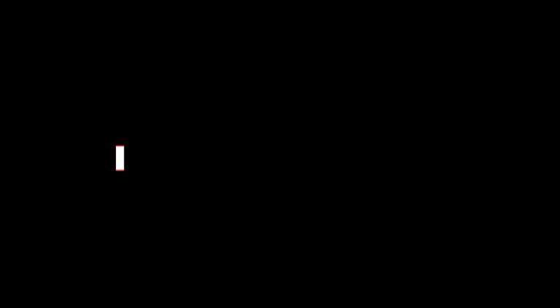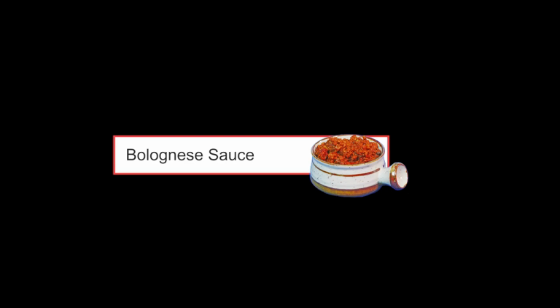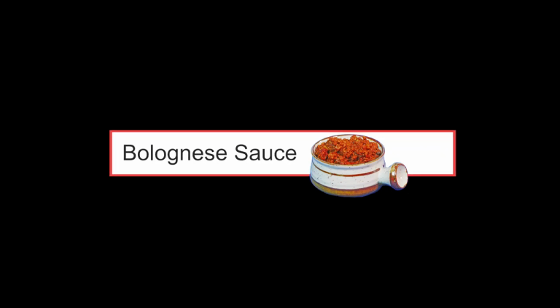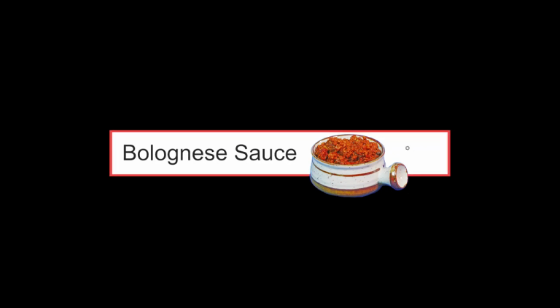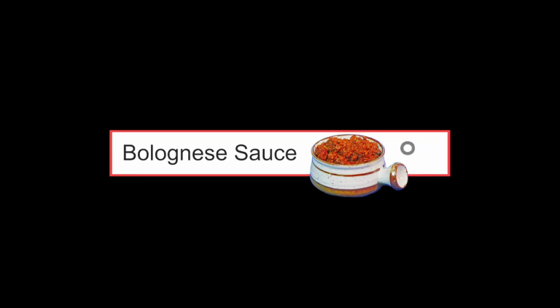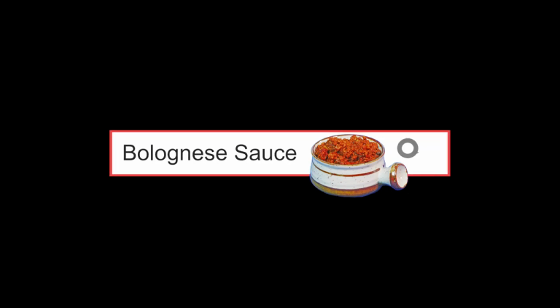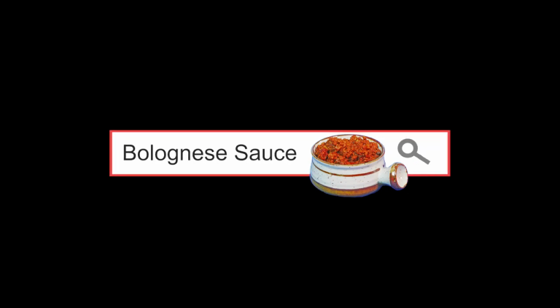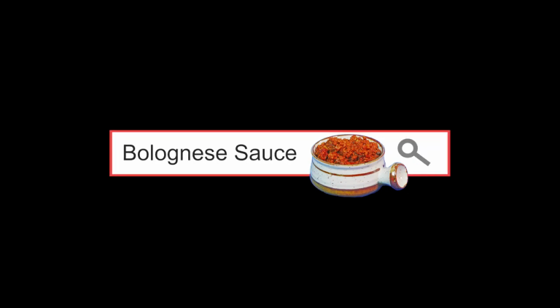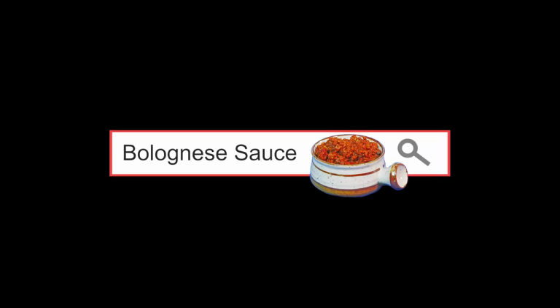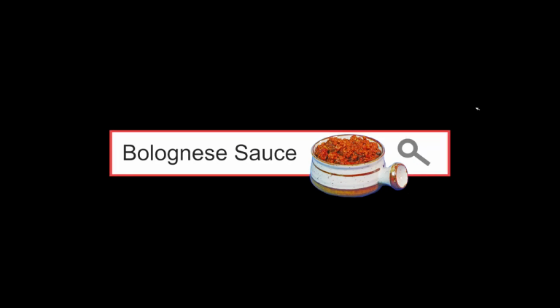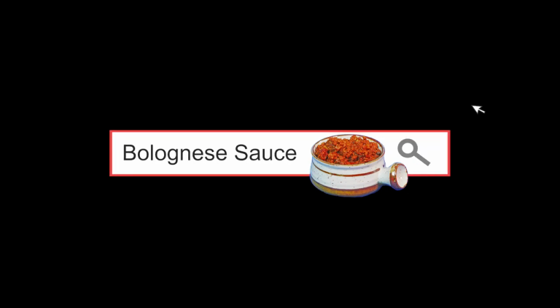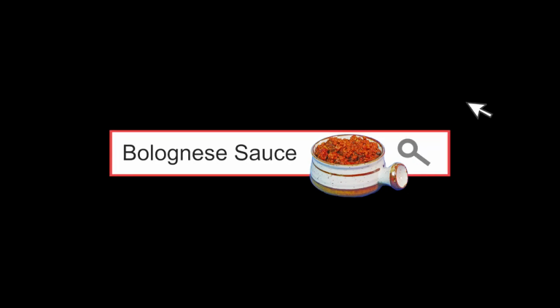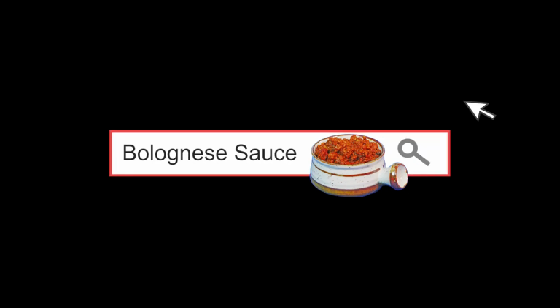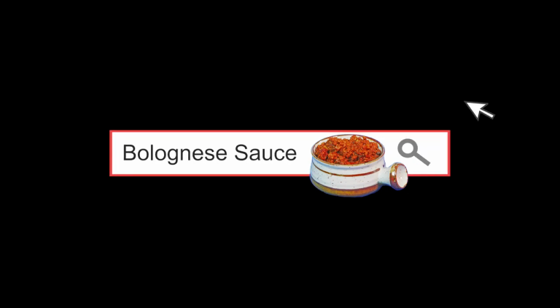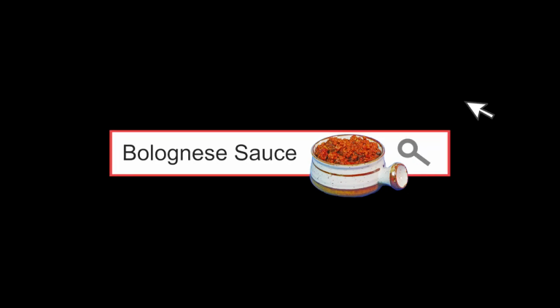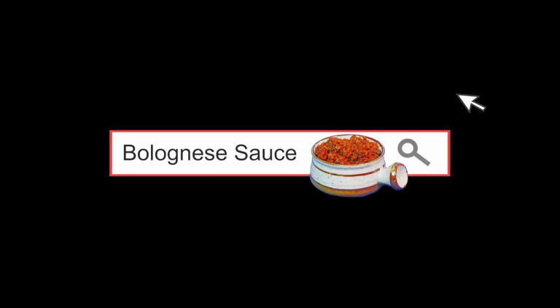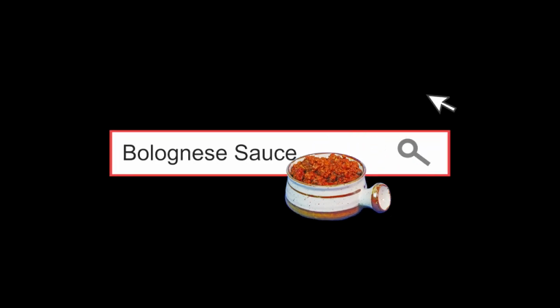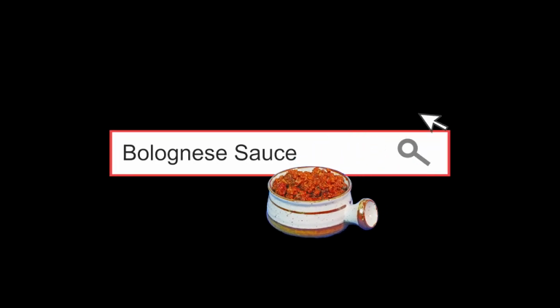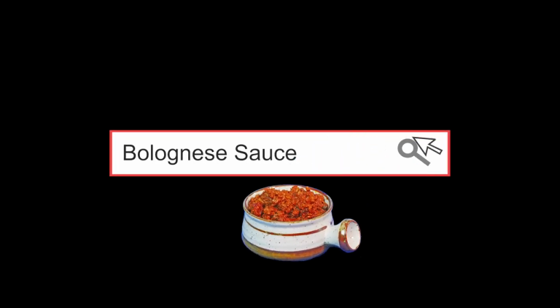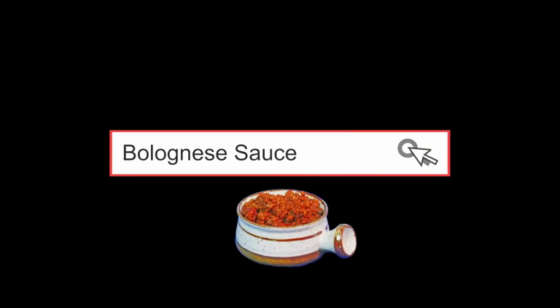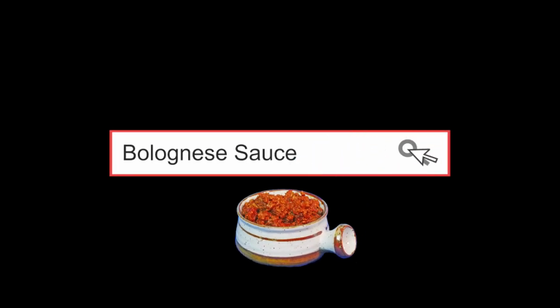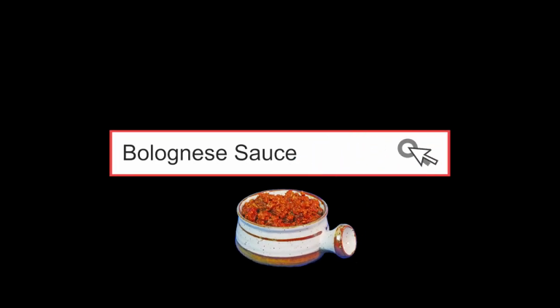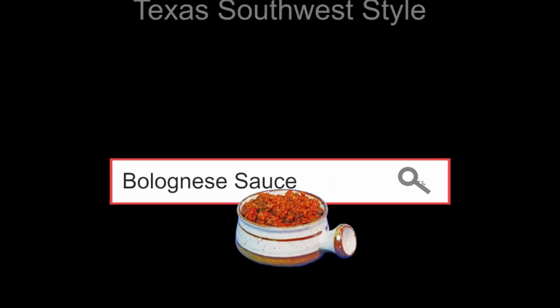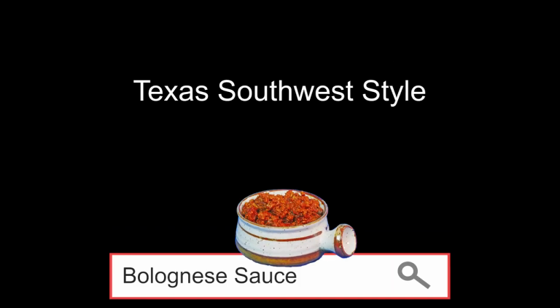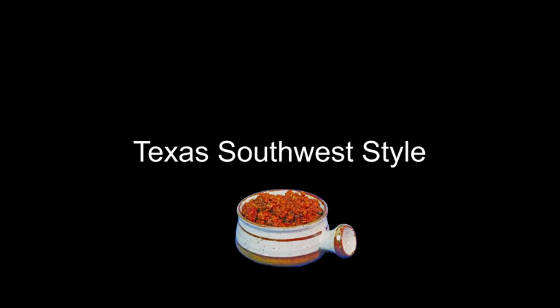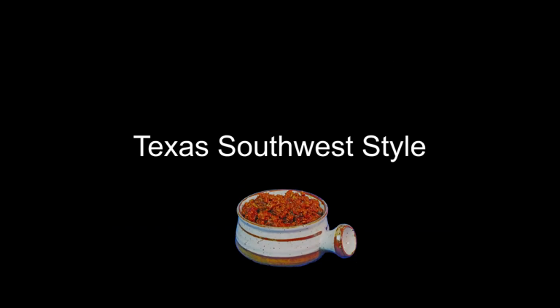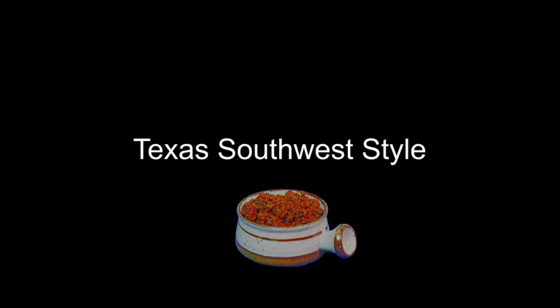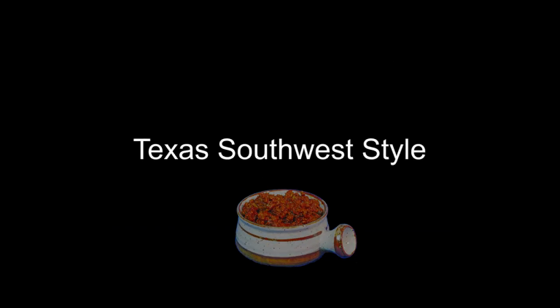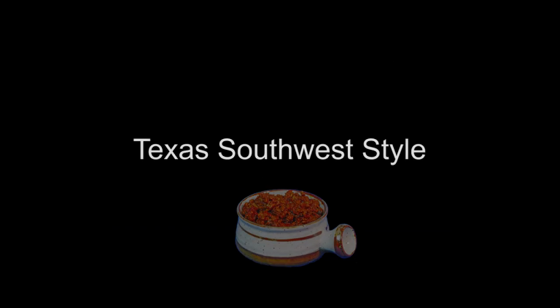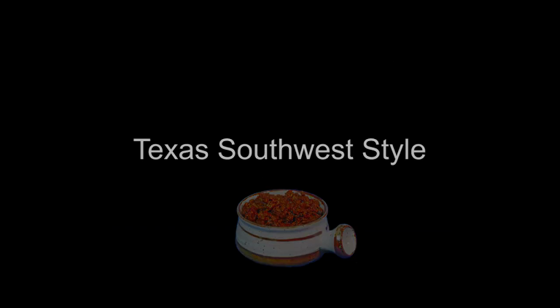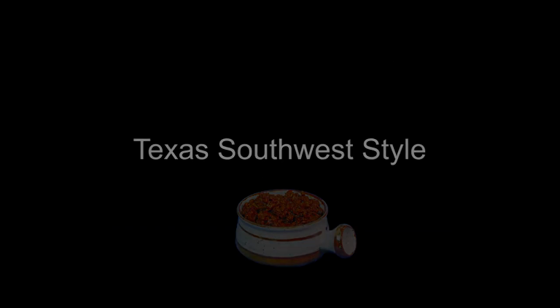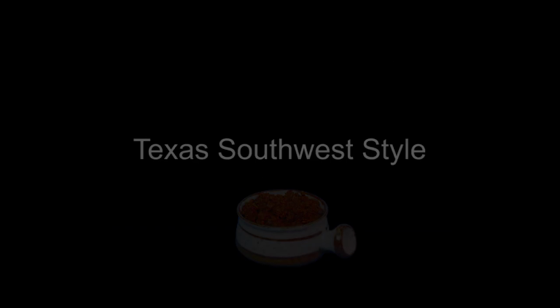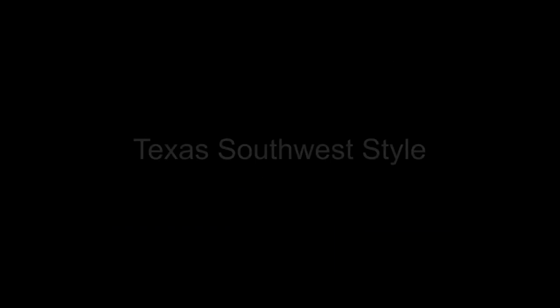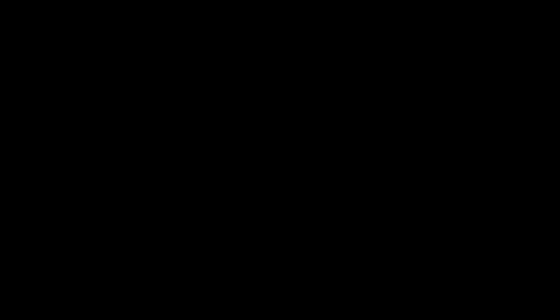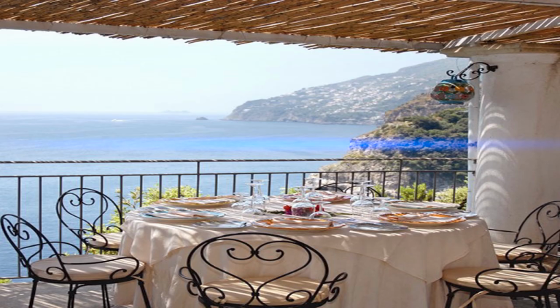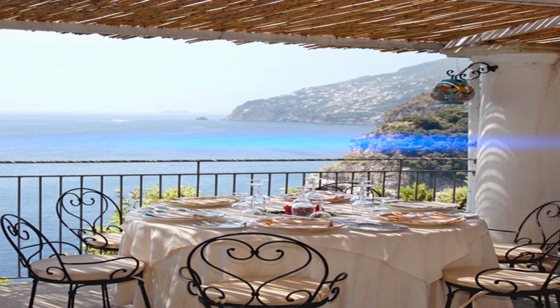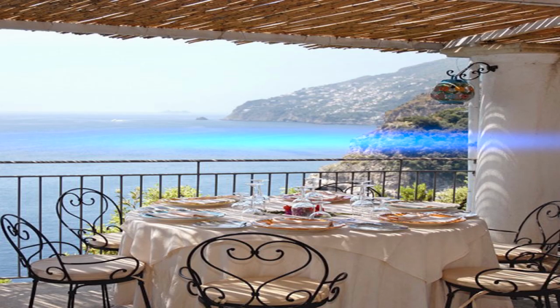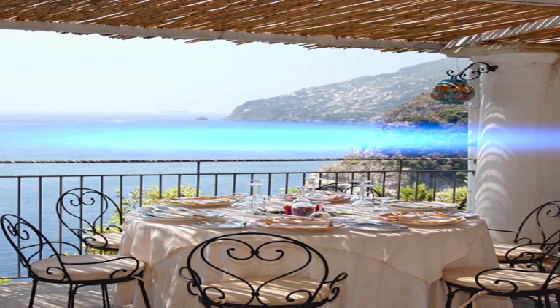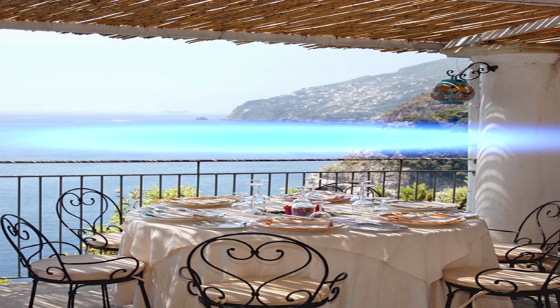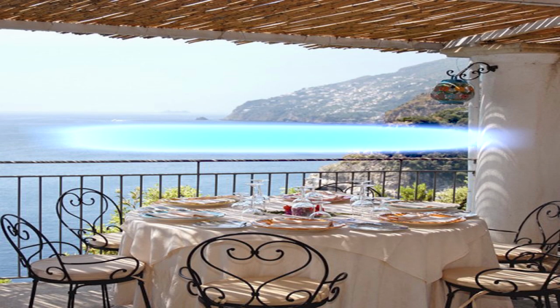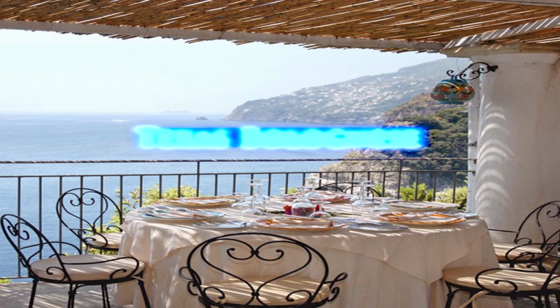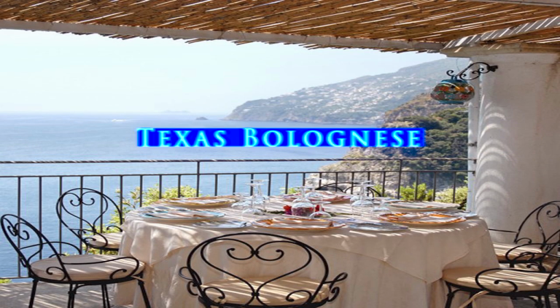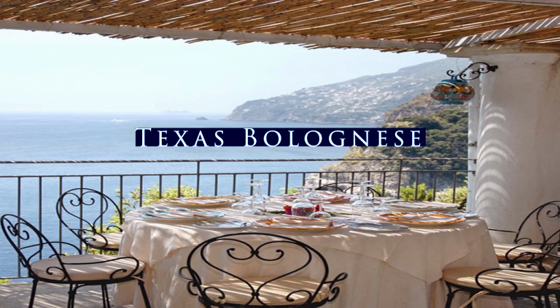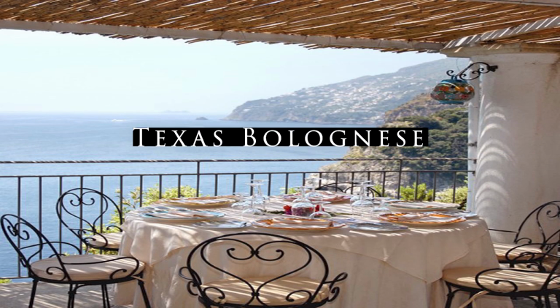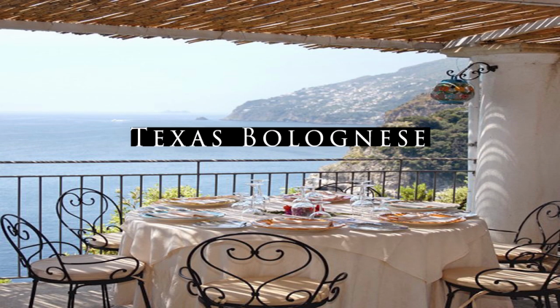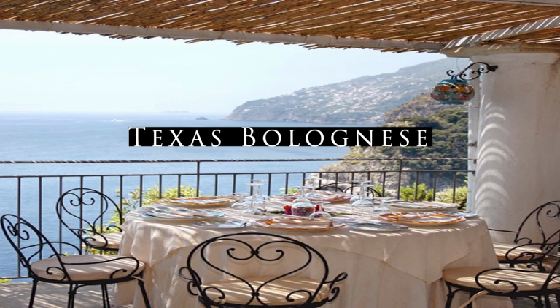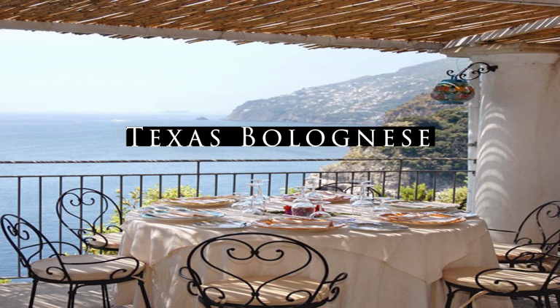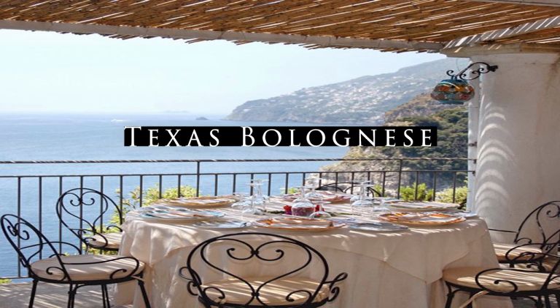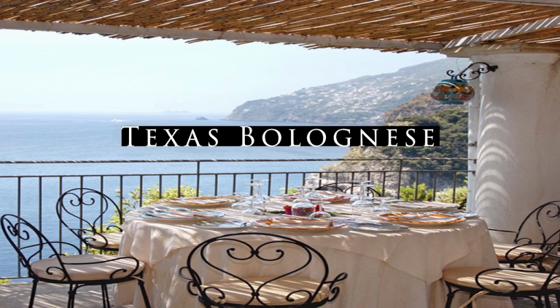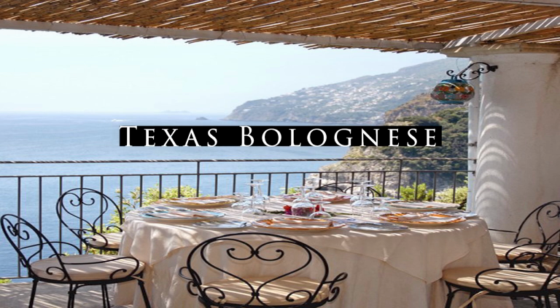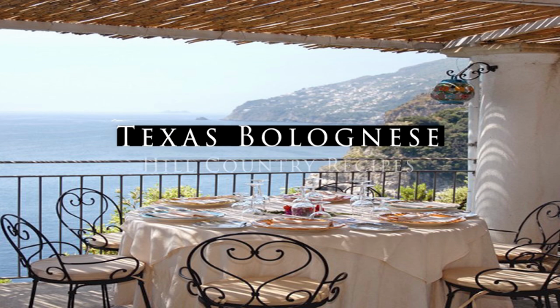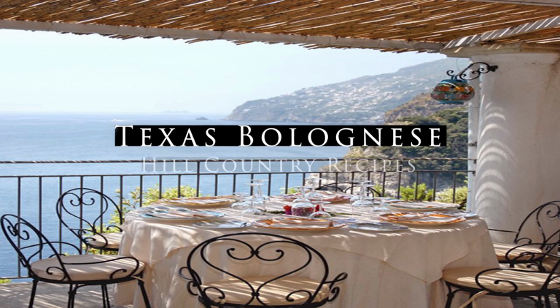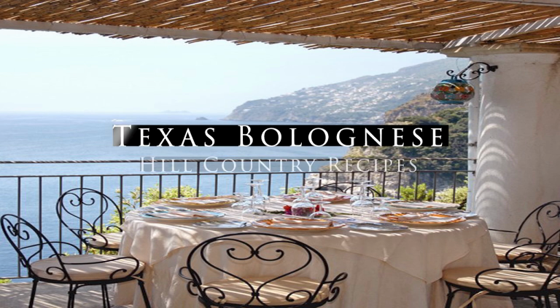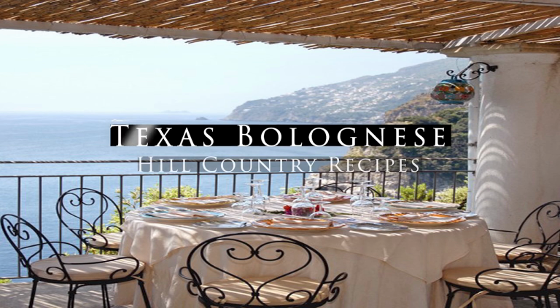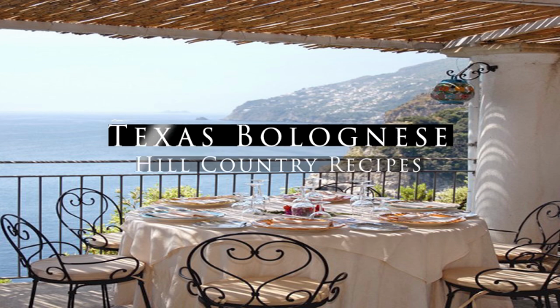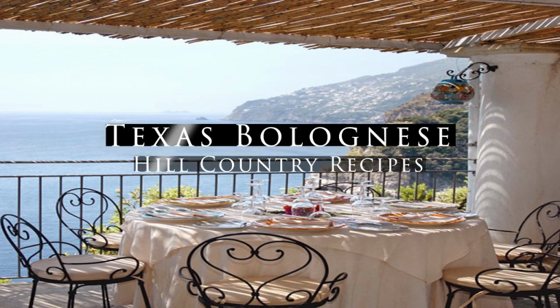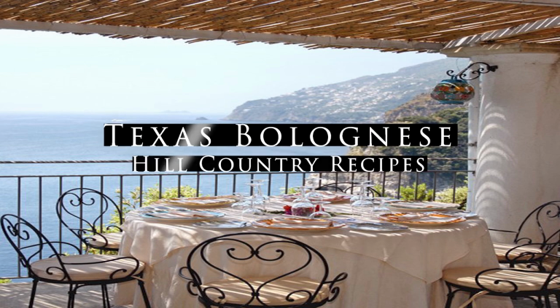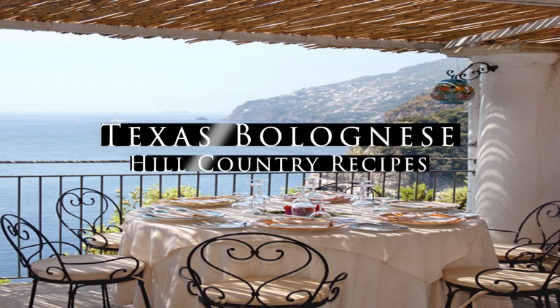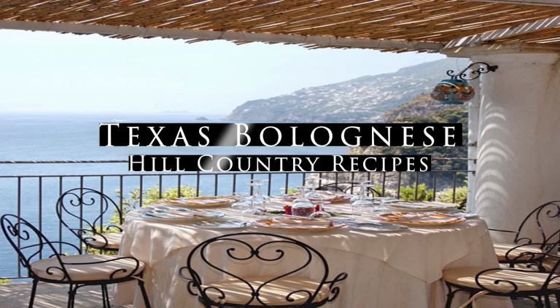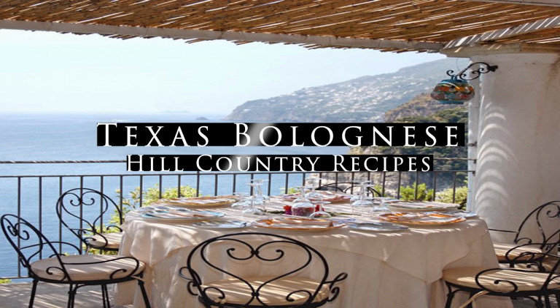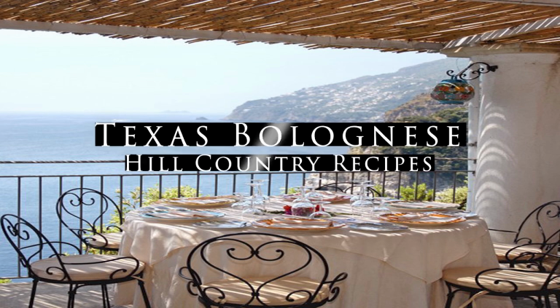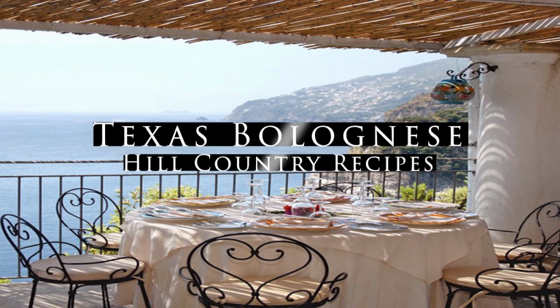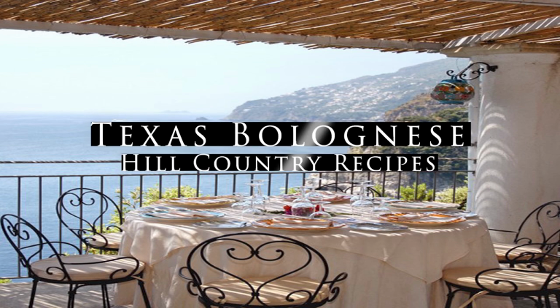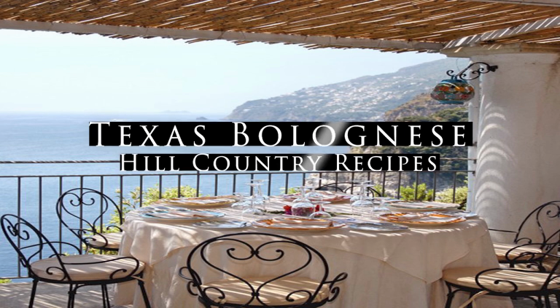Hello and welcome. Chef Pennington here in Austin, Texas, where we bring flavor to the table, and that's exactly what we're doing today. Today is Texas Bolognese sauce.